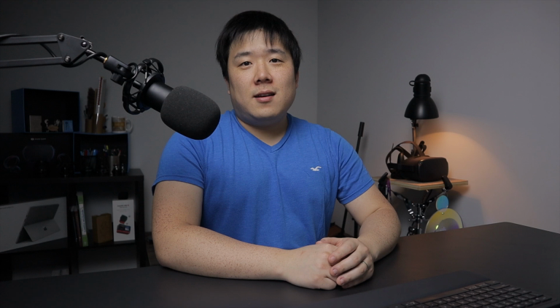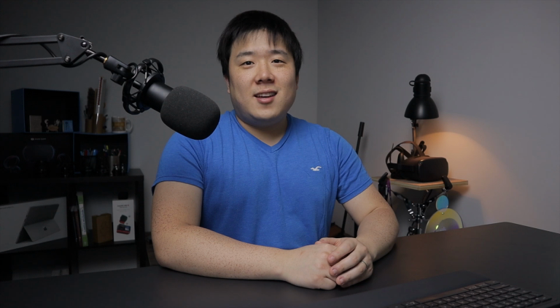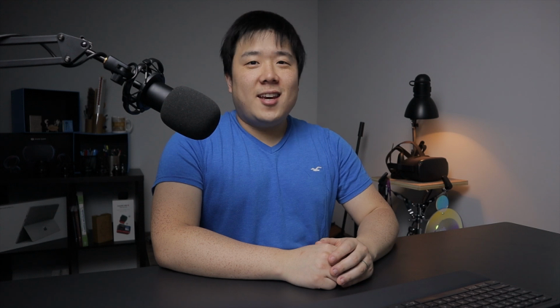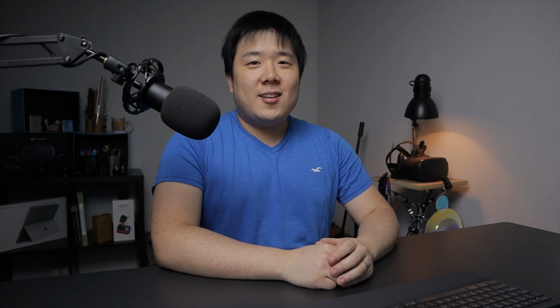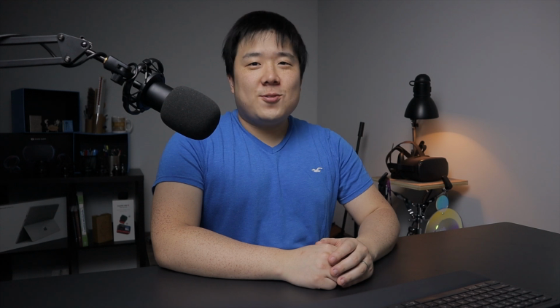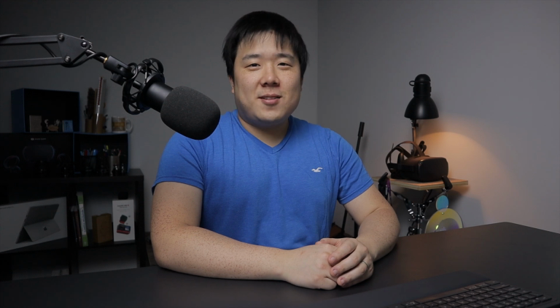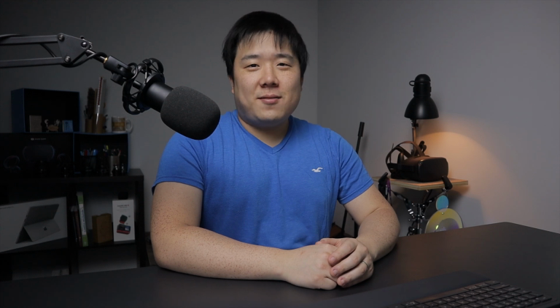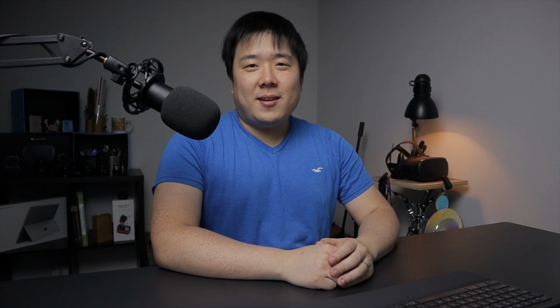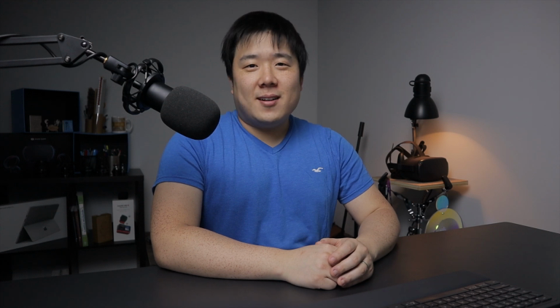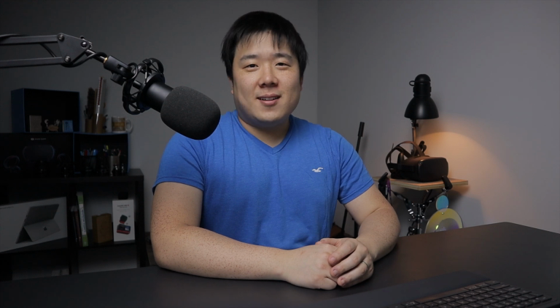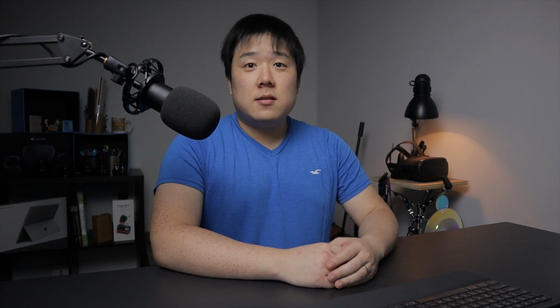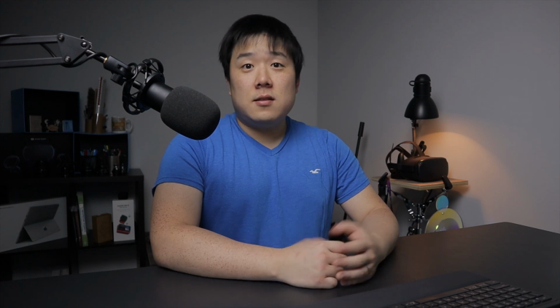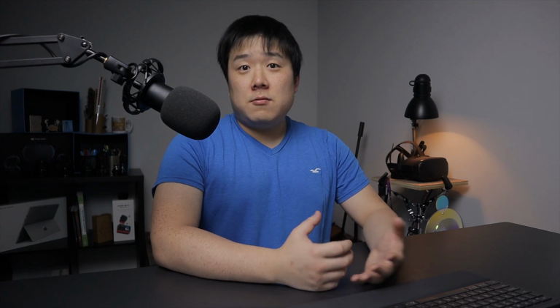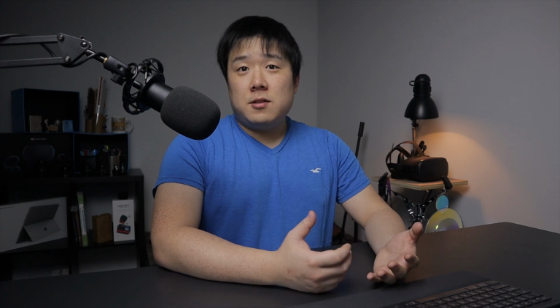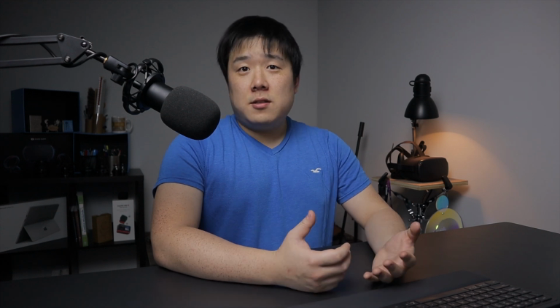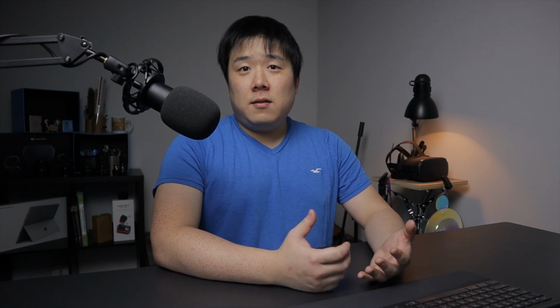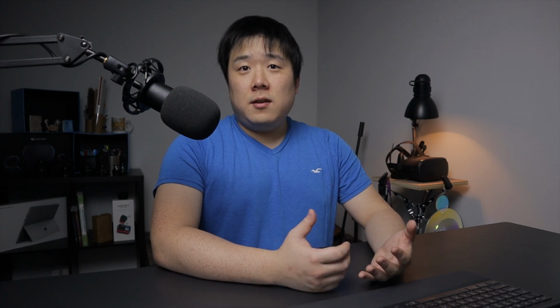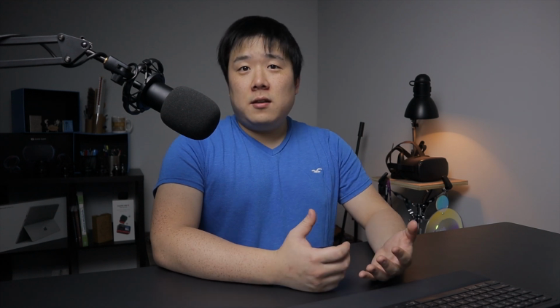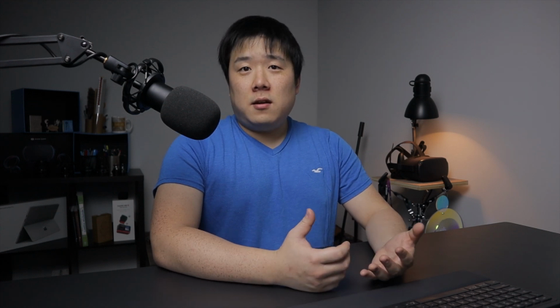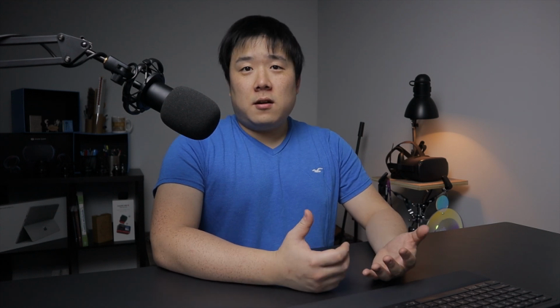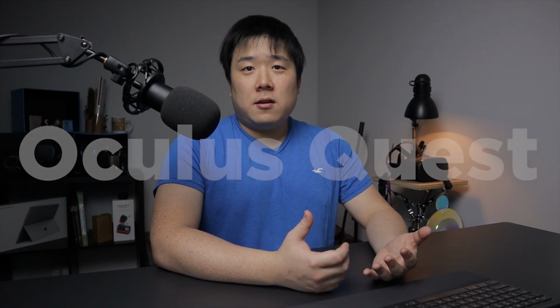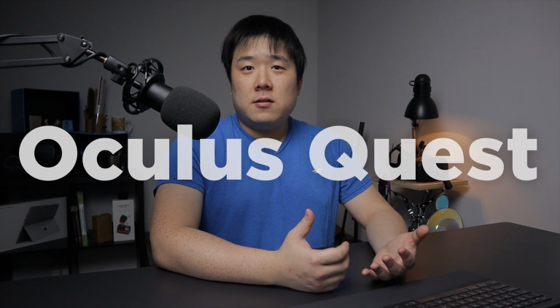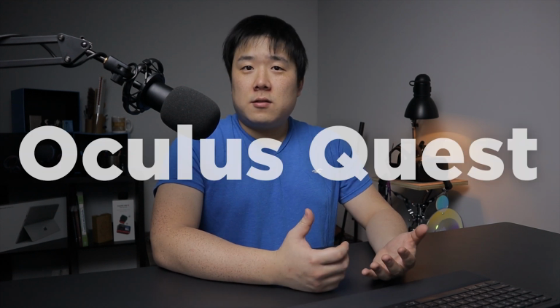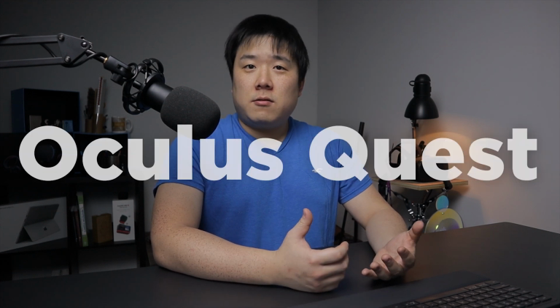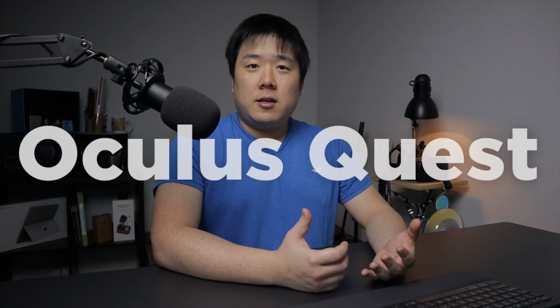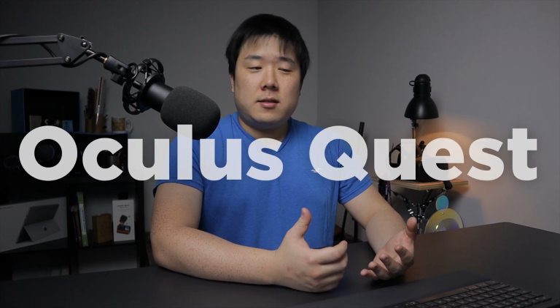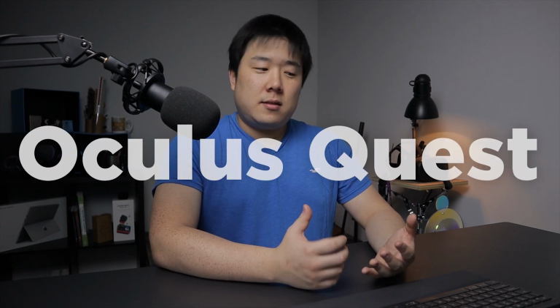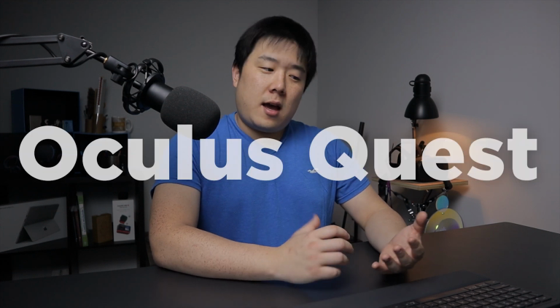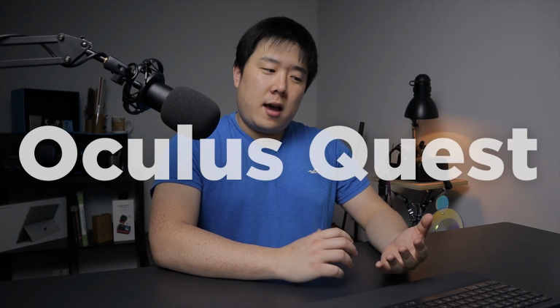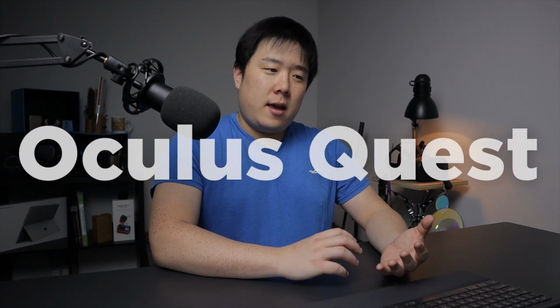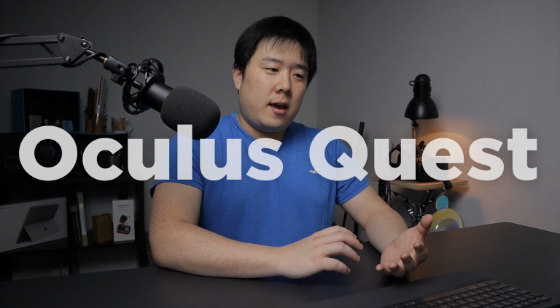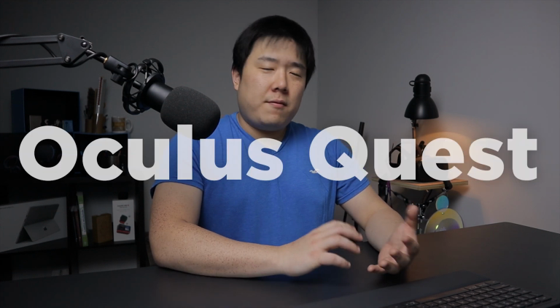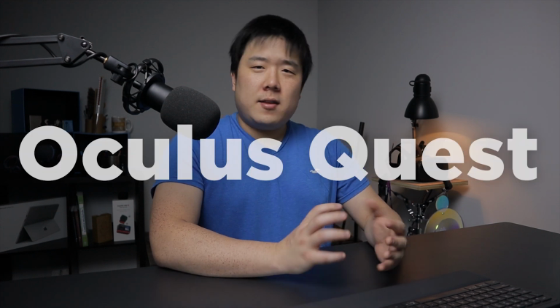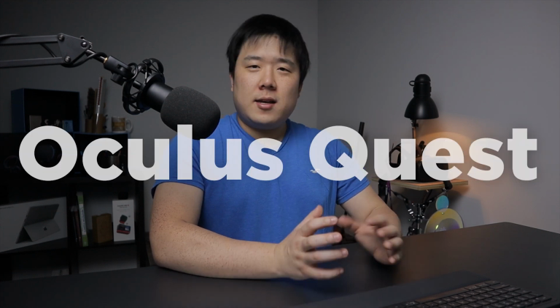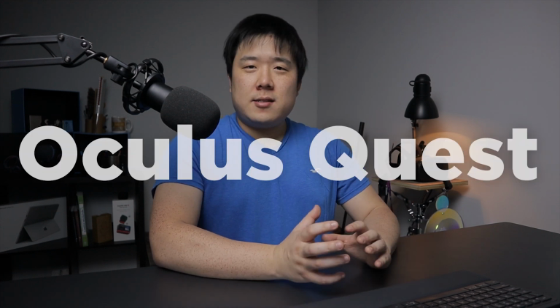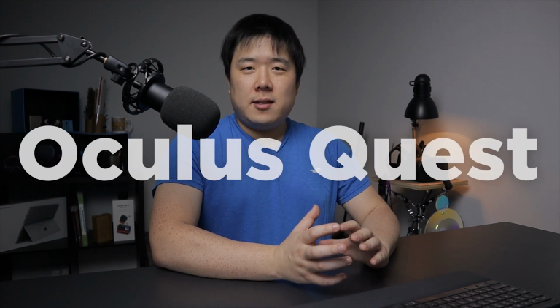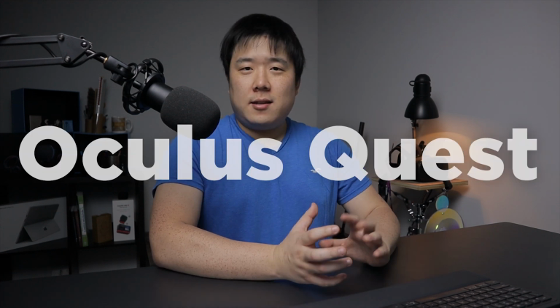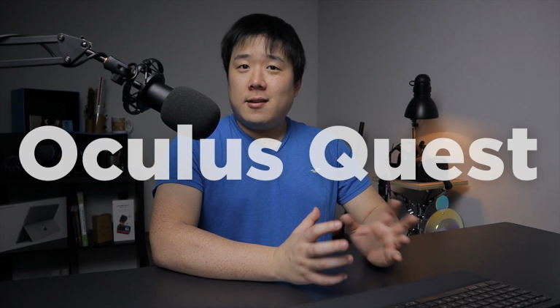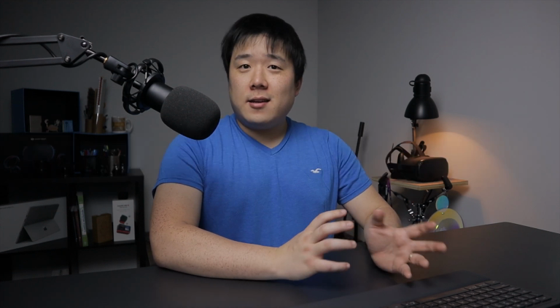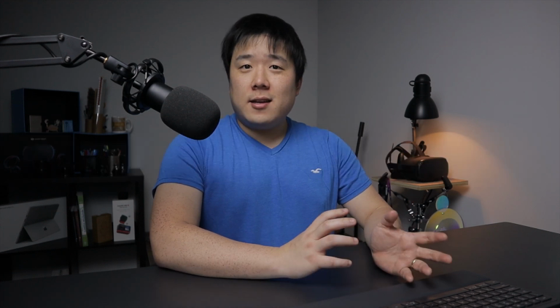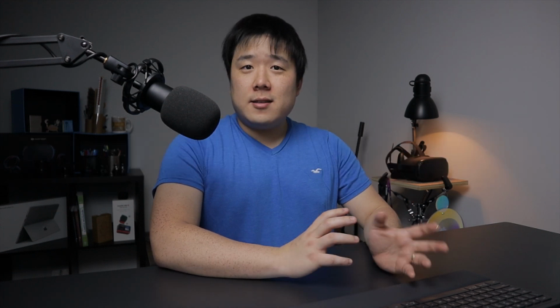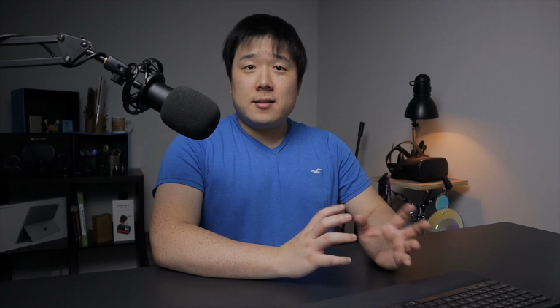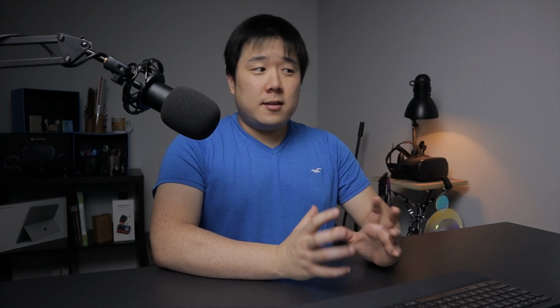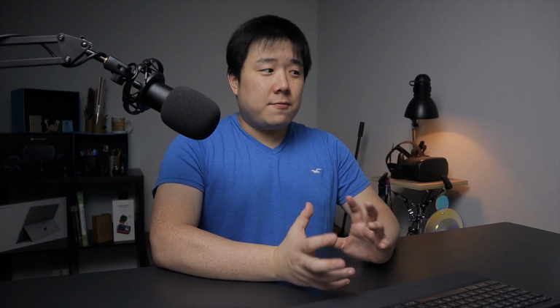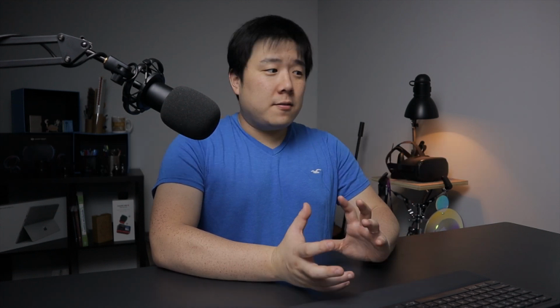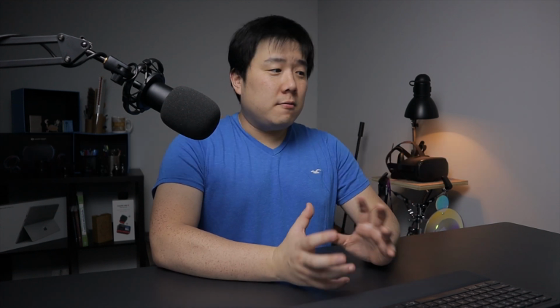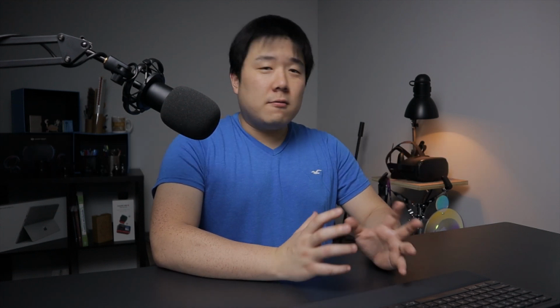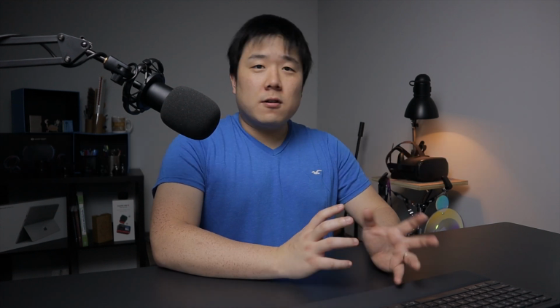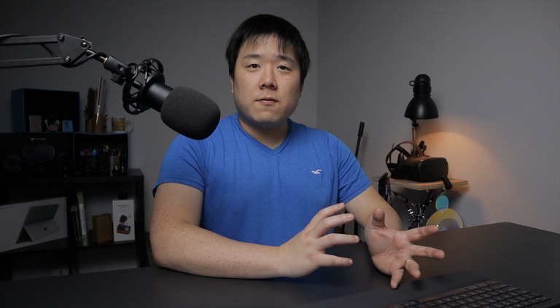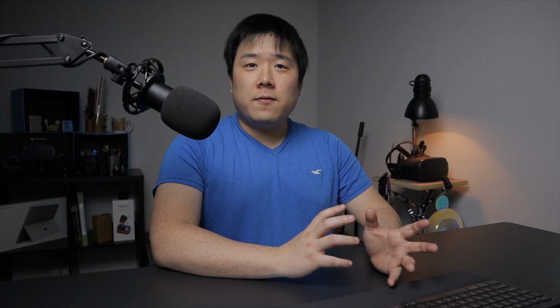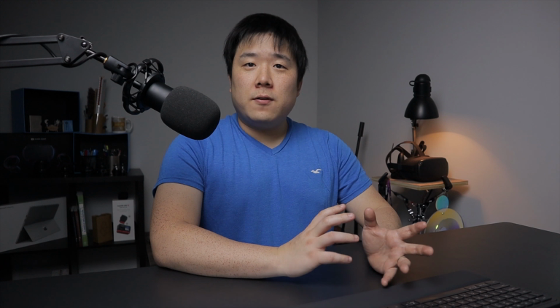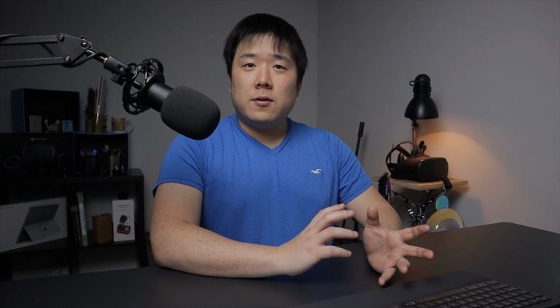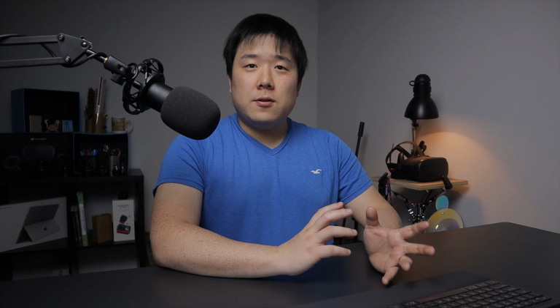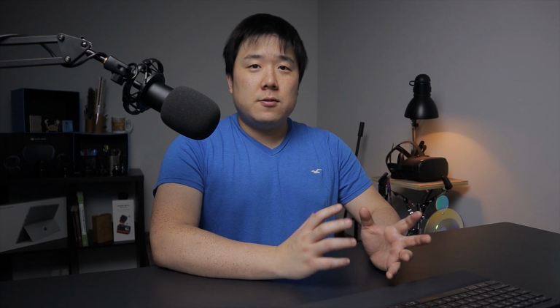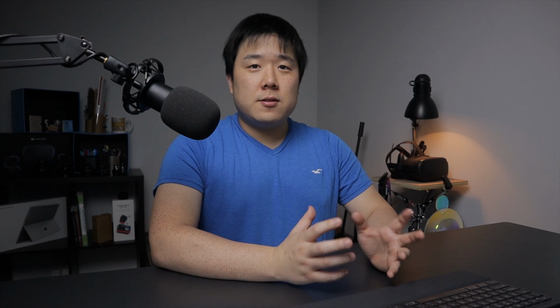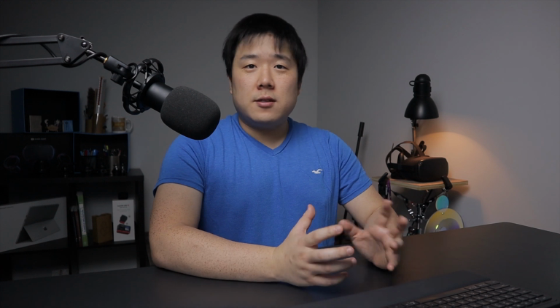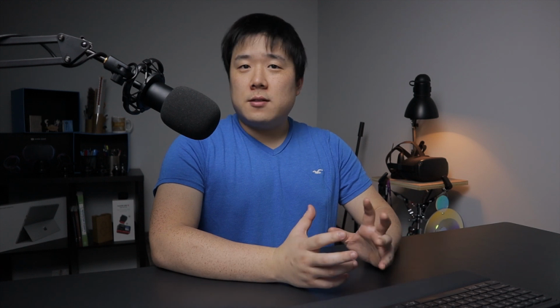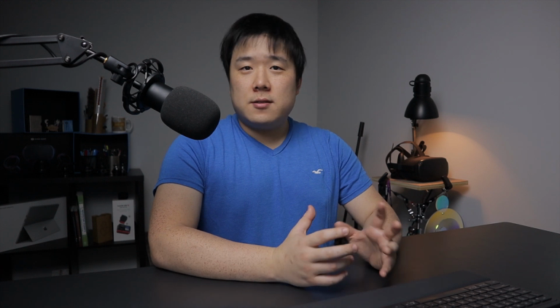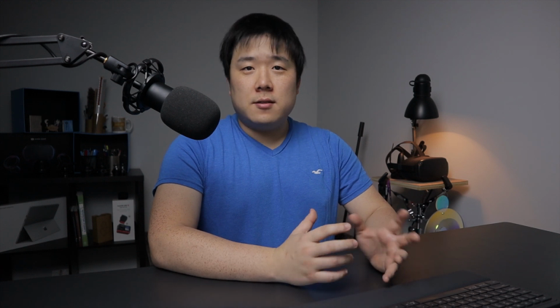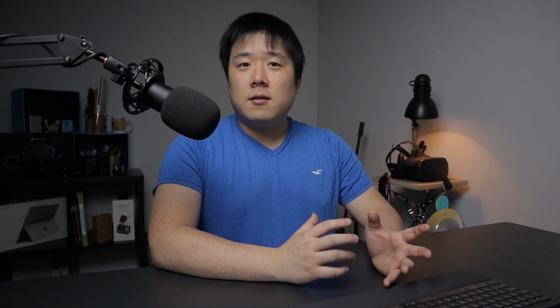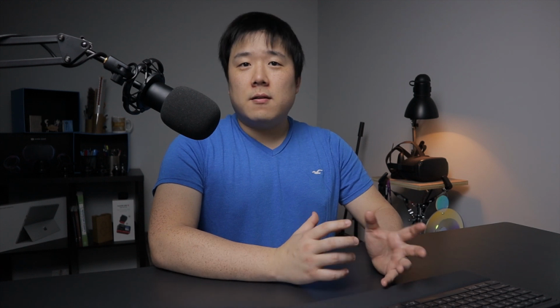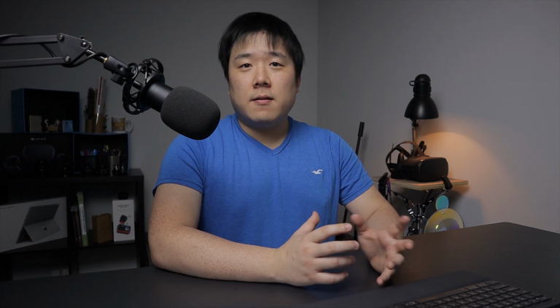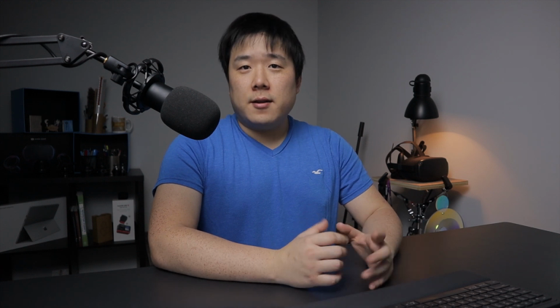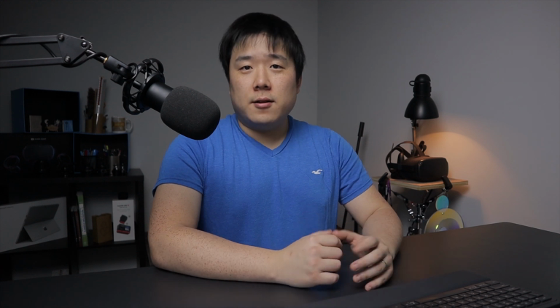Hey, it's Joseph here. Since receiving the Oculus Quest, I have tested against different workflows and scenarios.